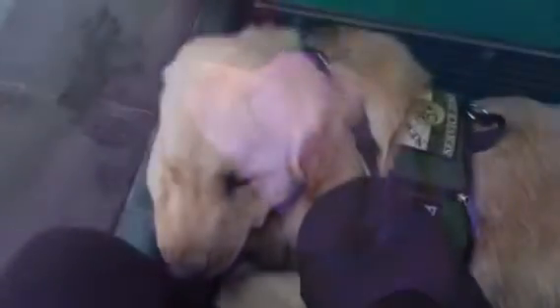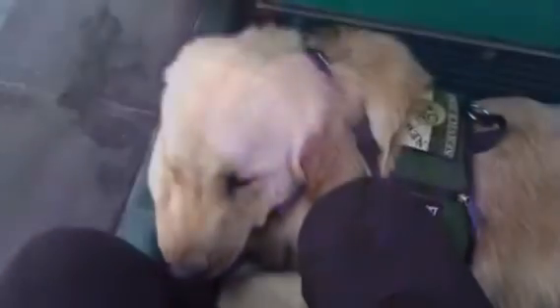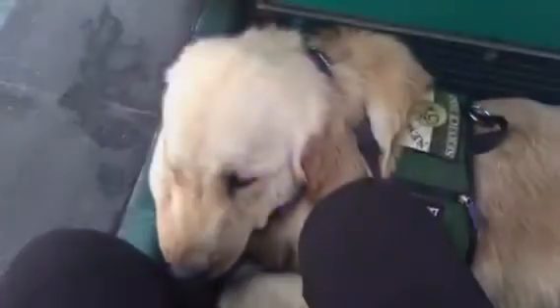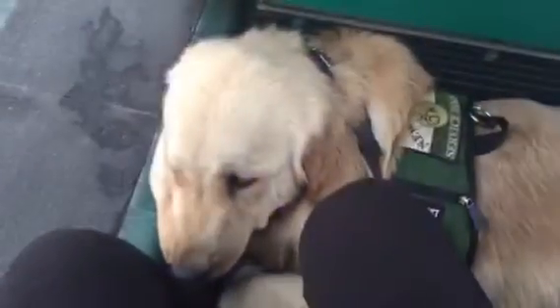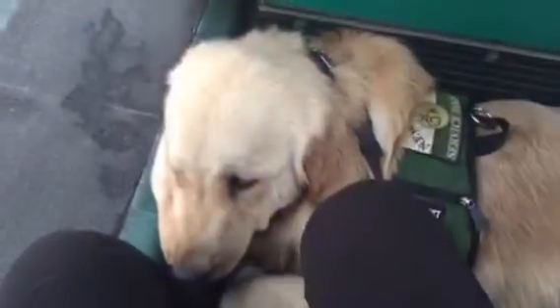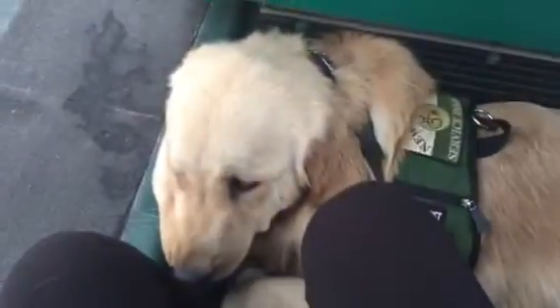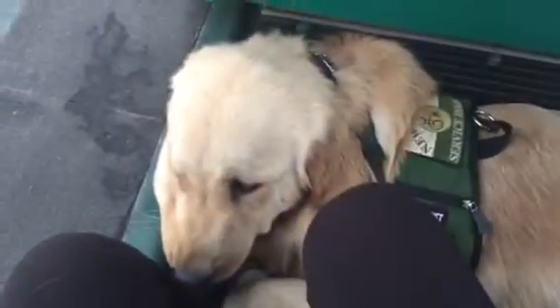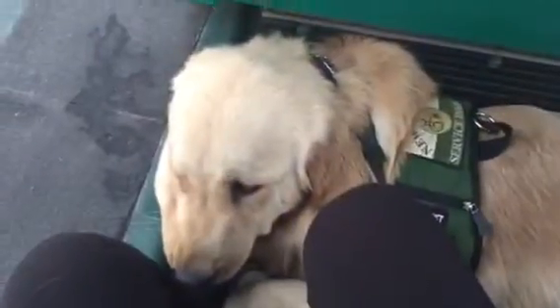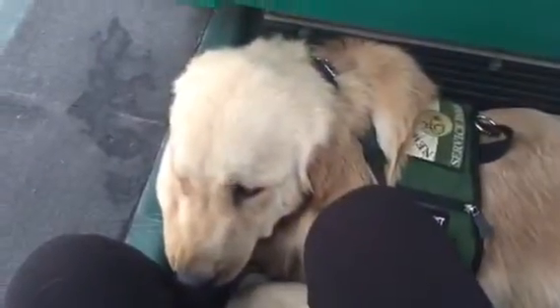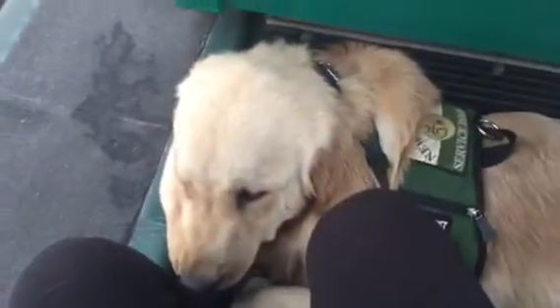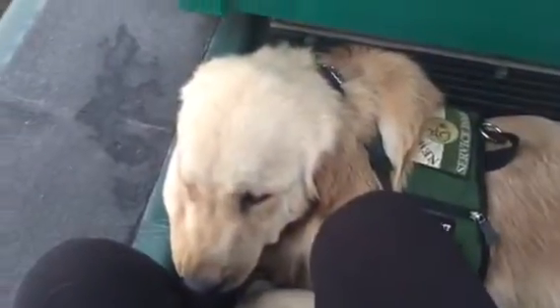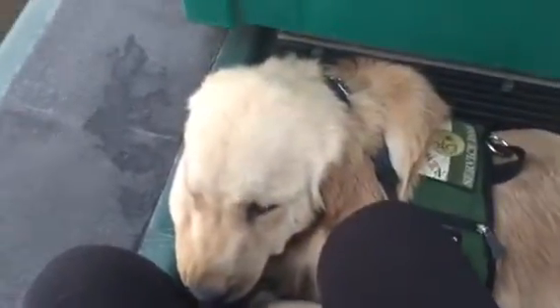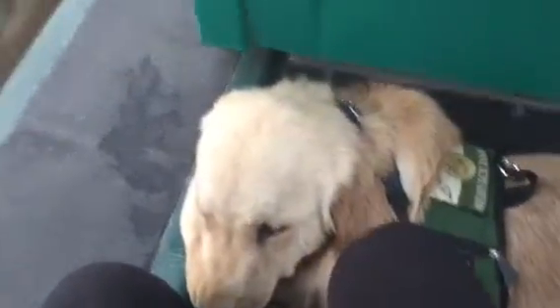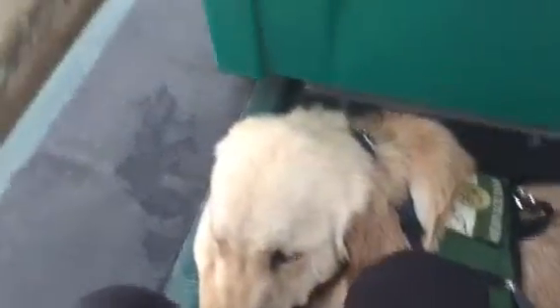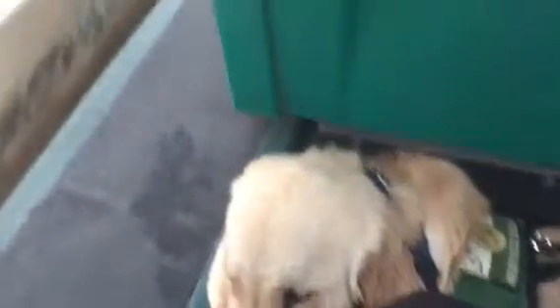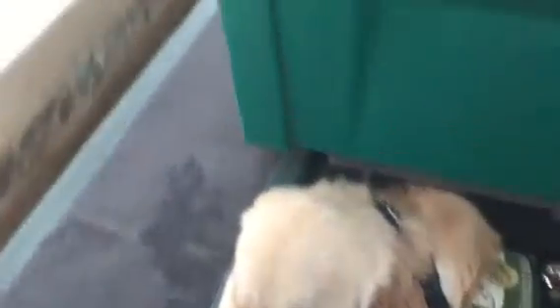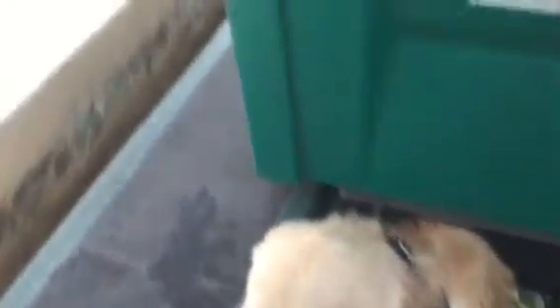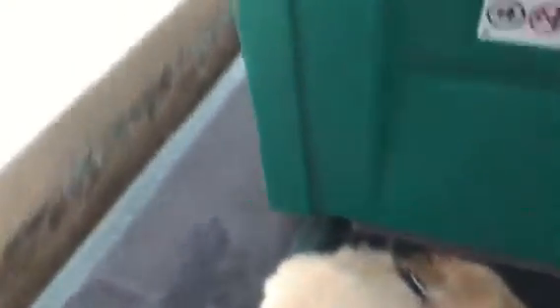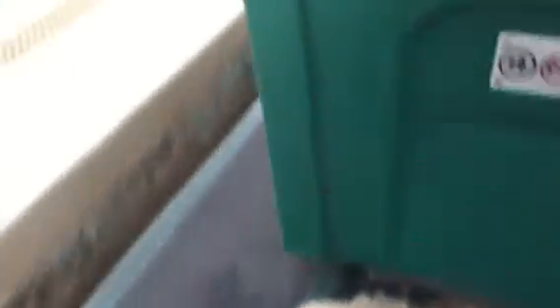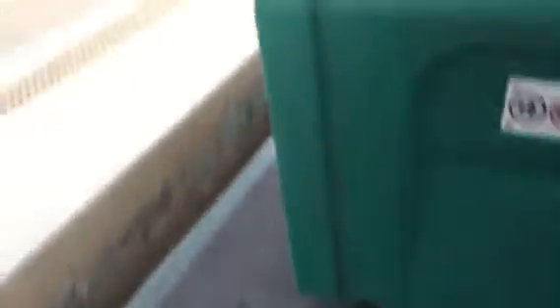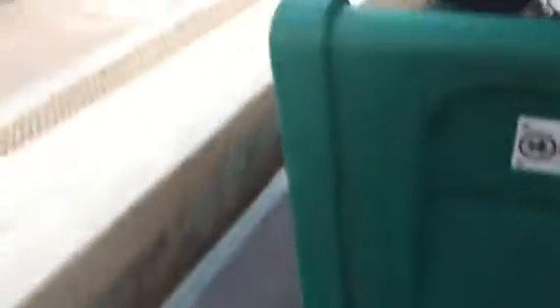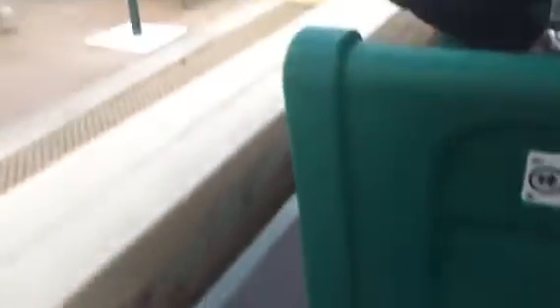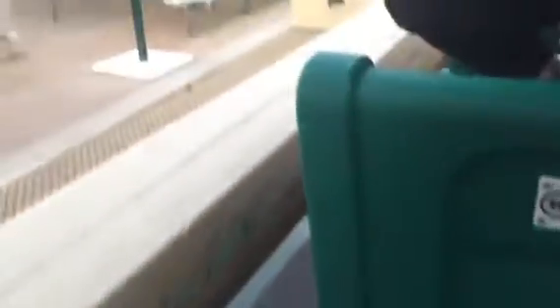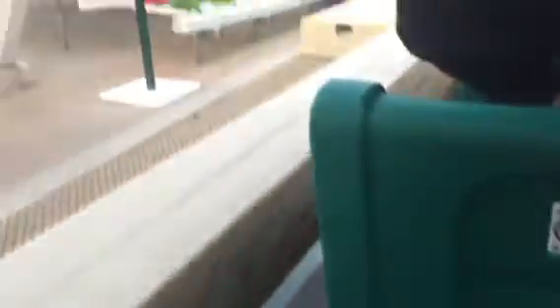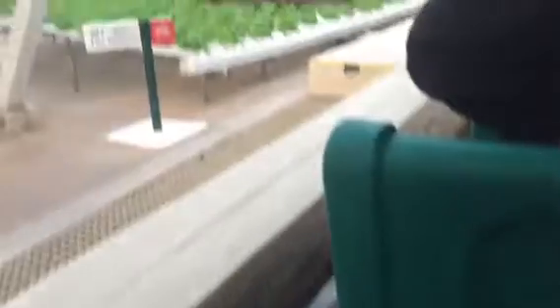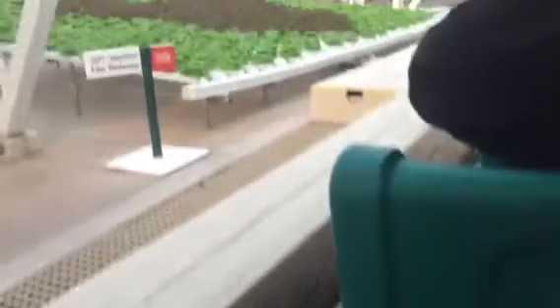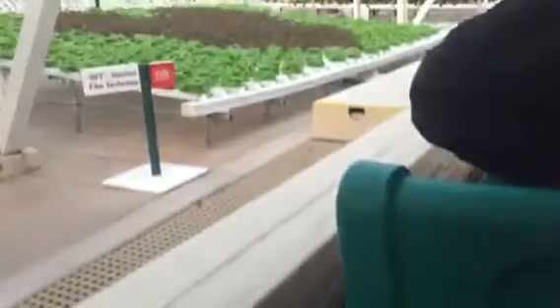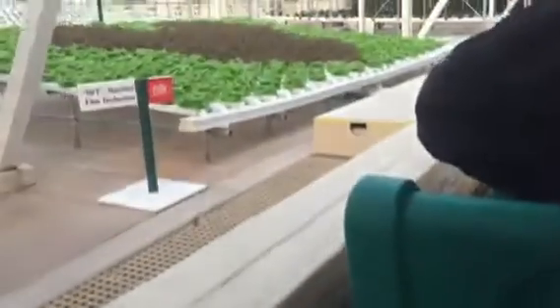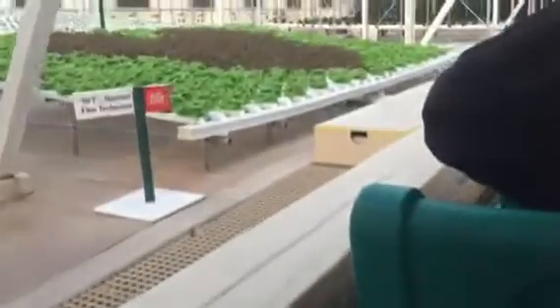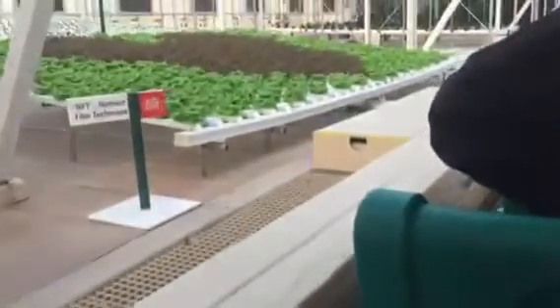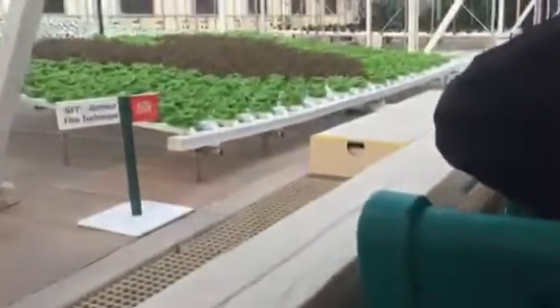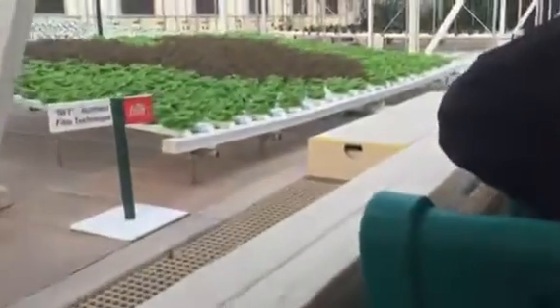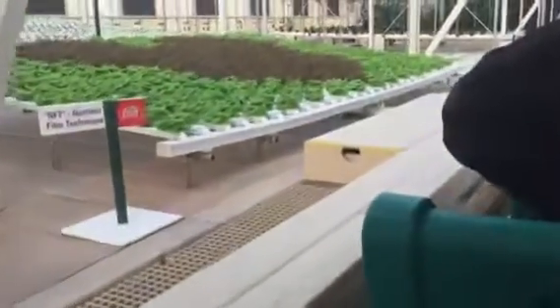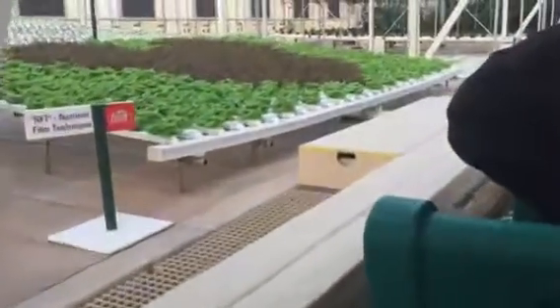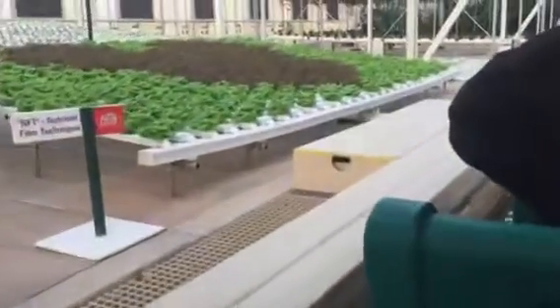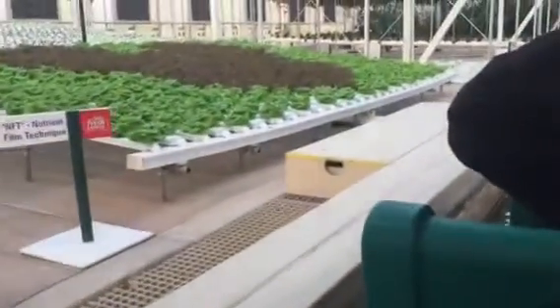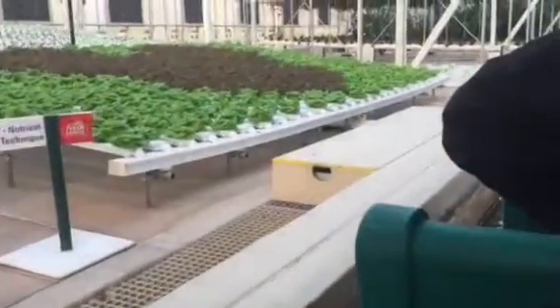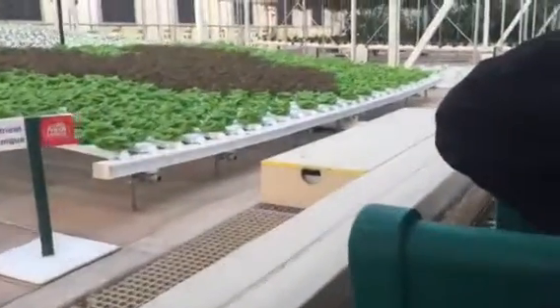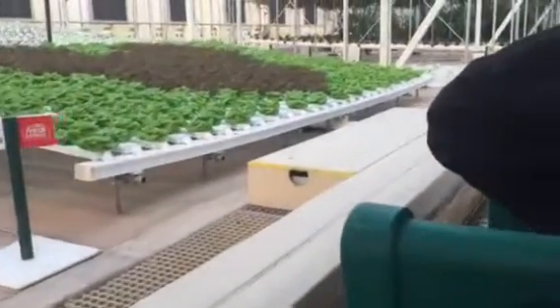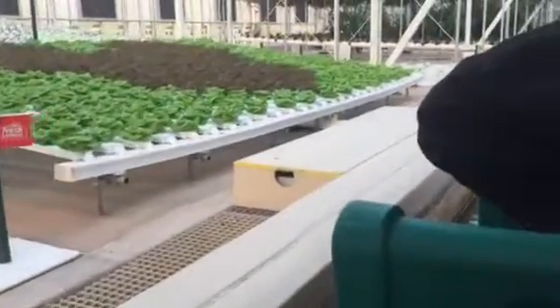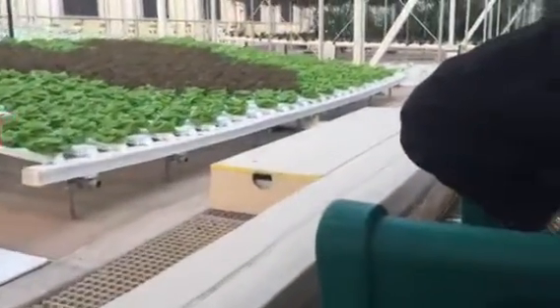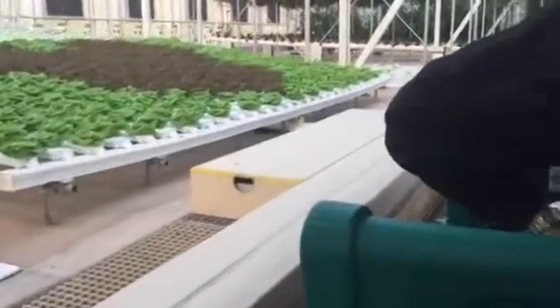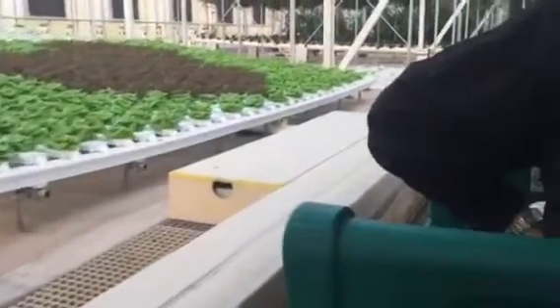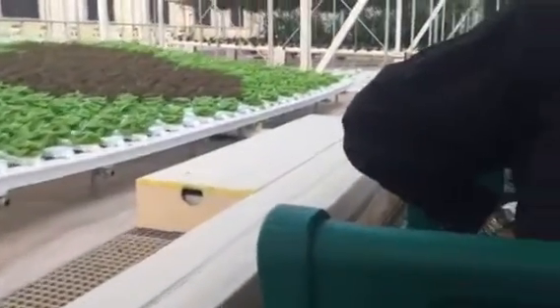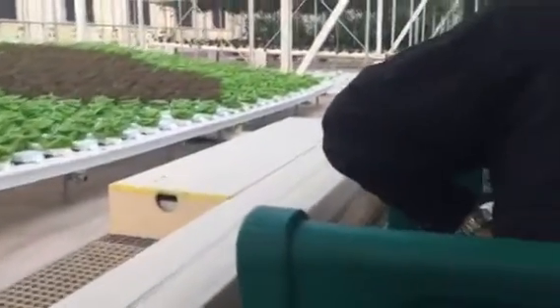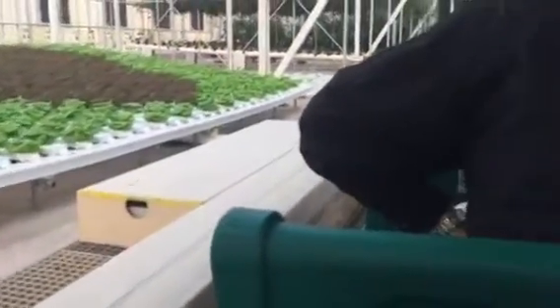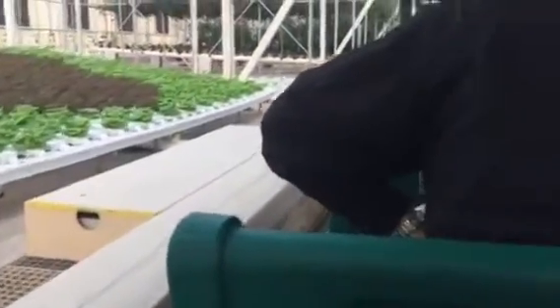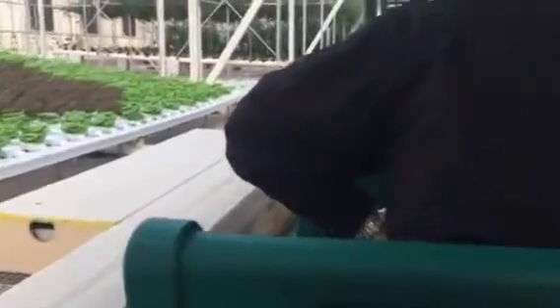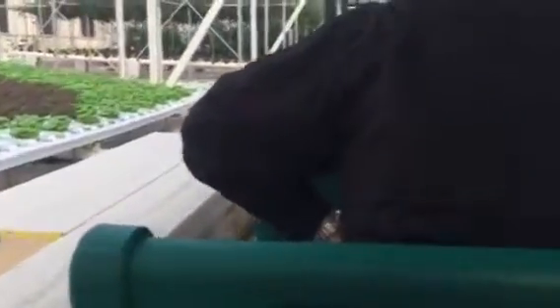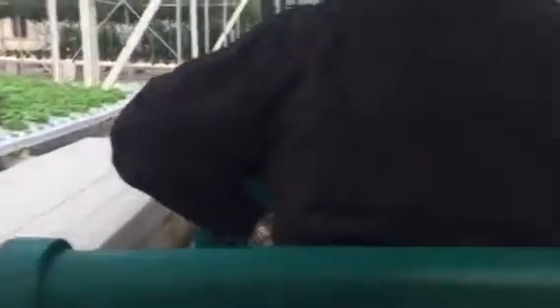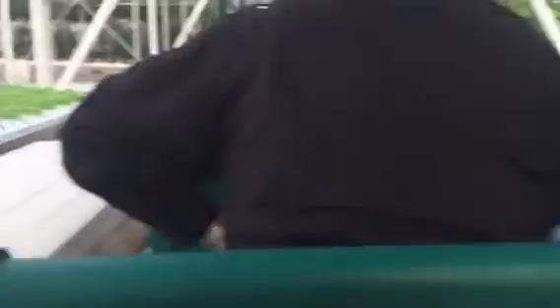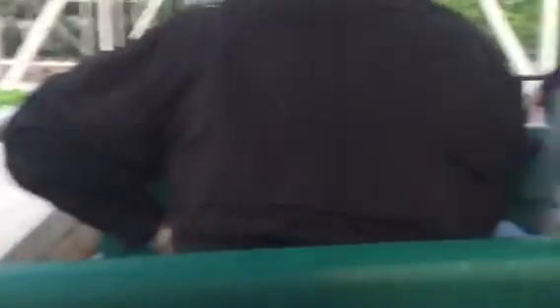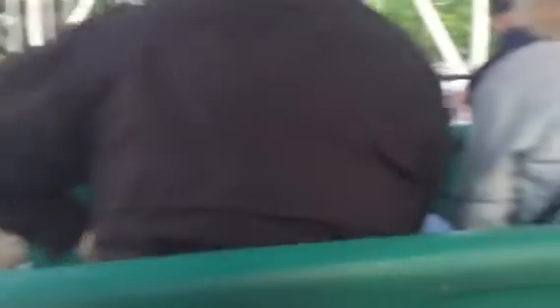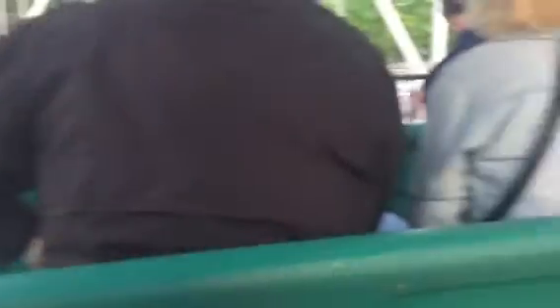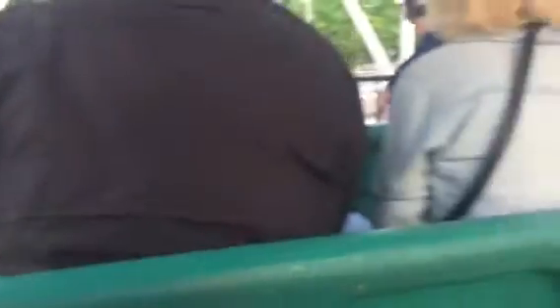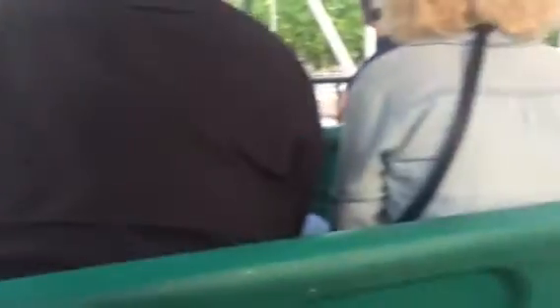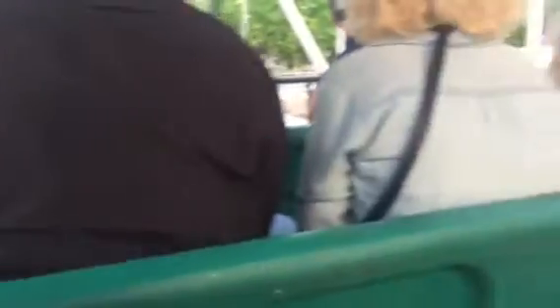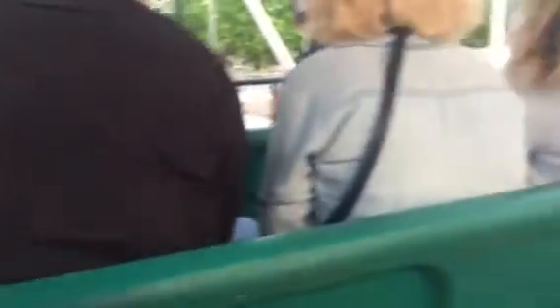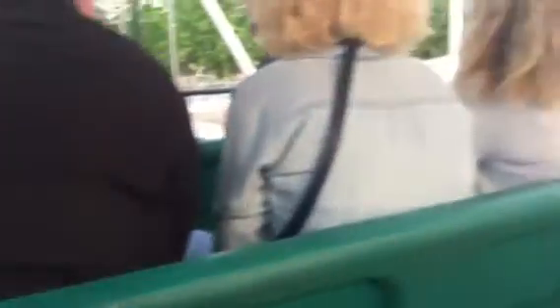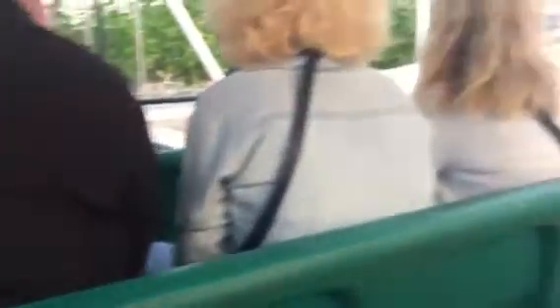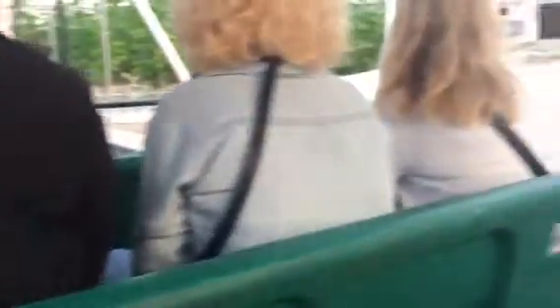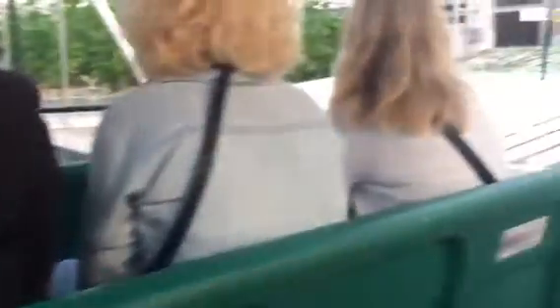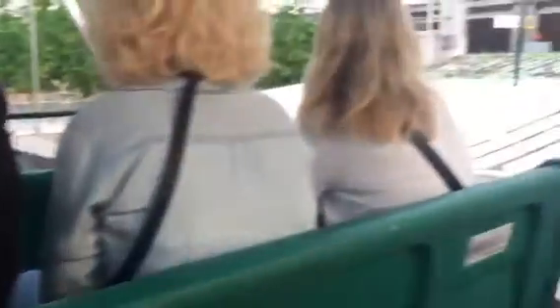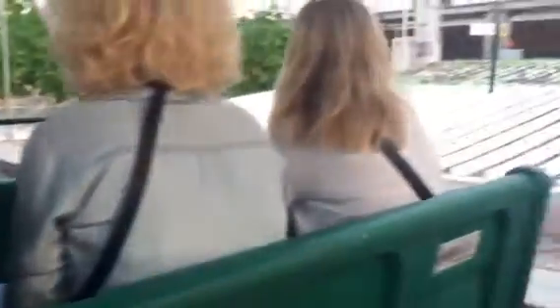With nutrients, we can produce over 27,000 heads of lettuce a year in this one small area.